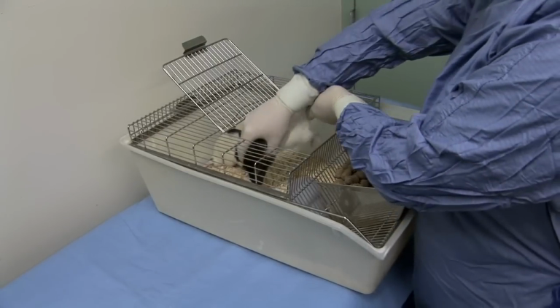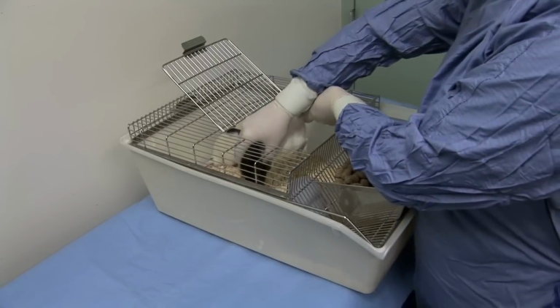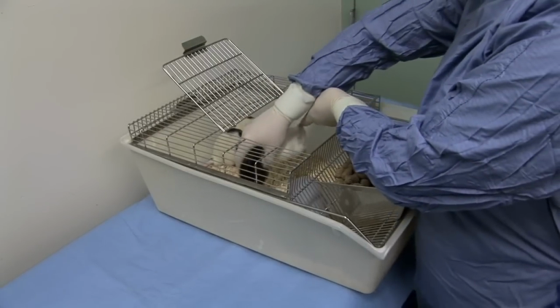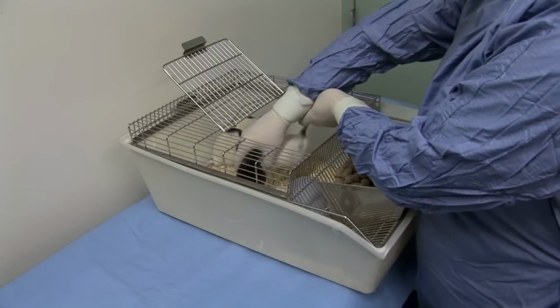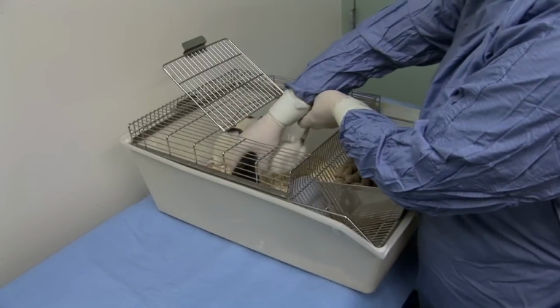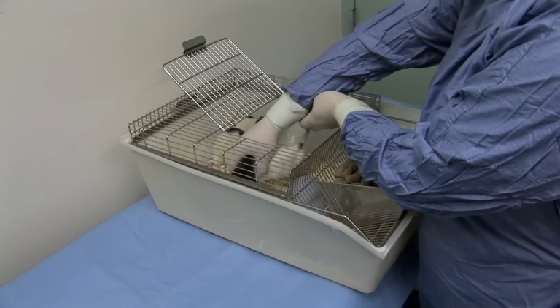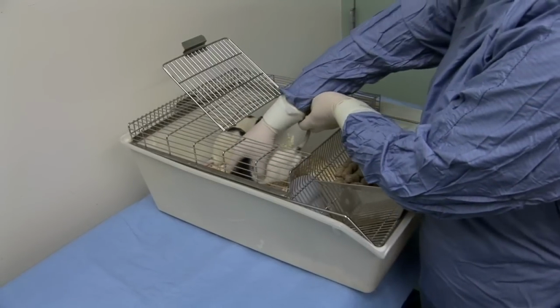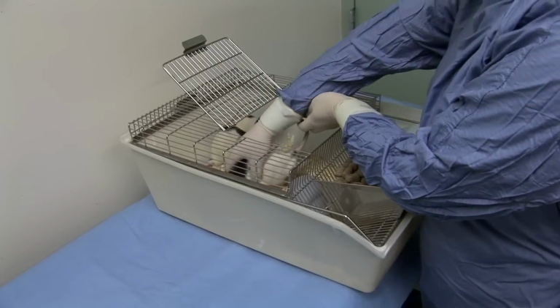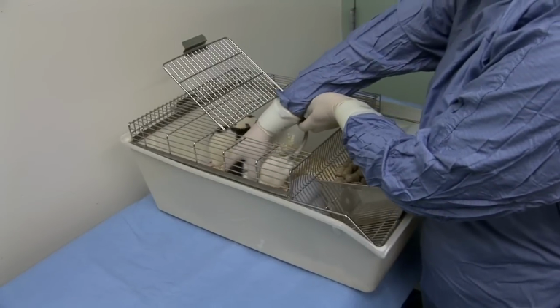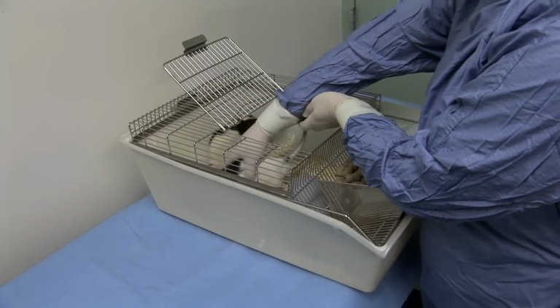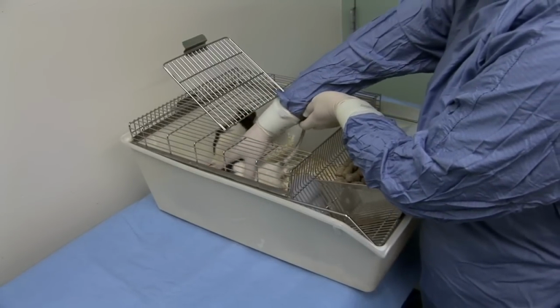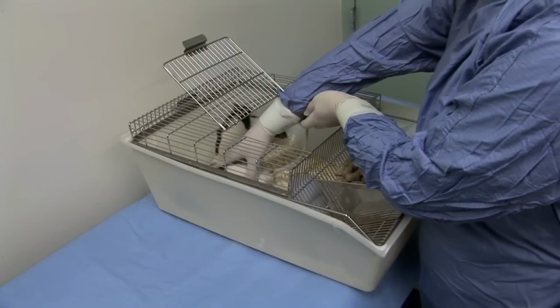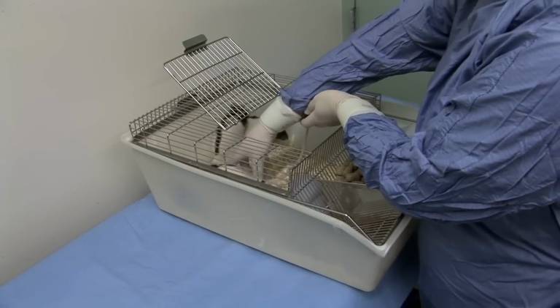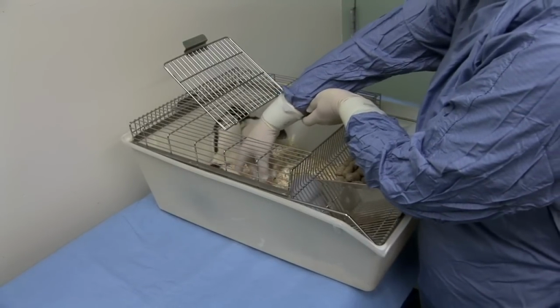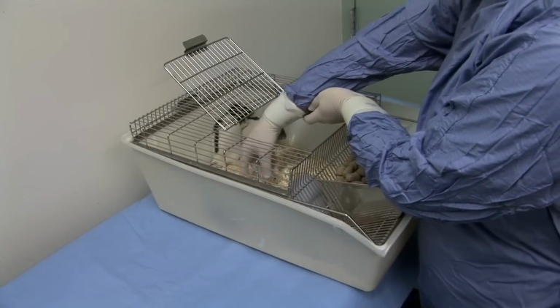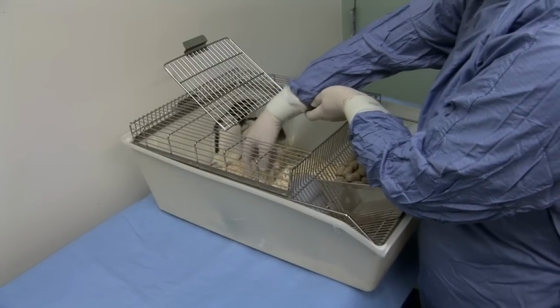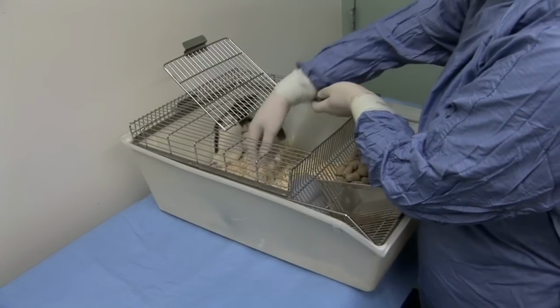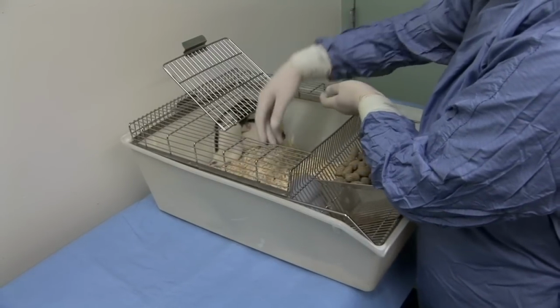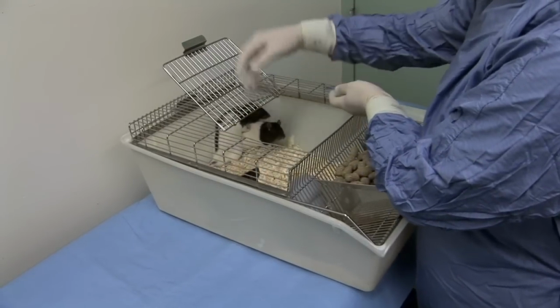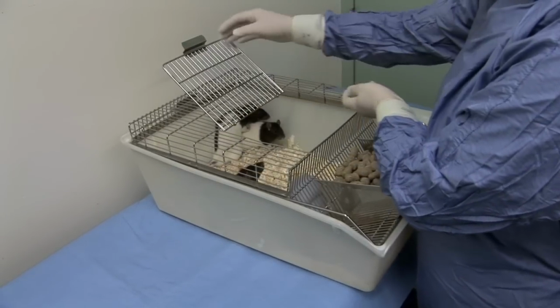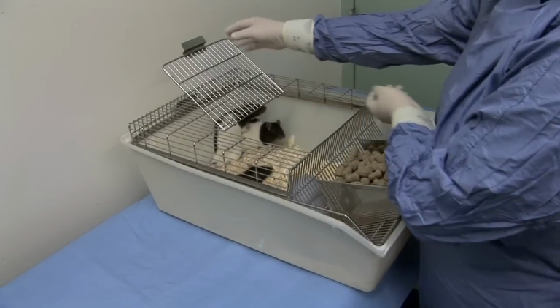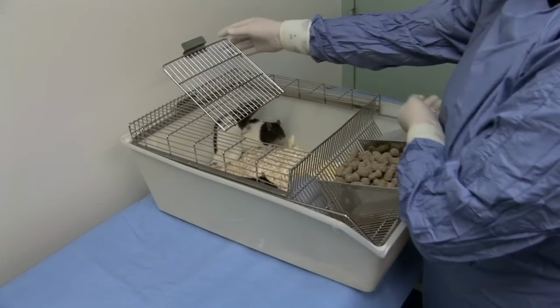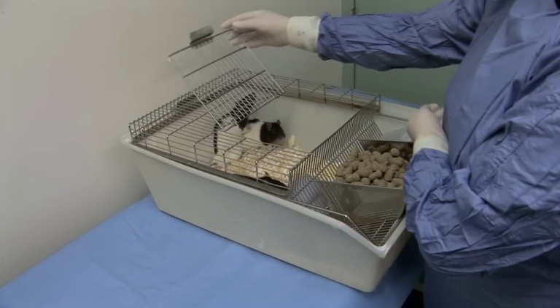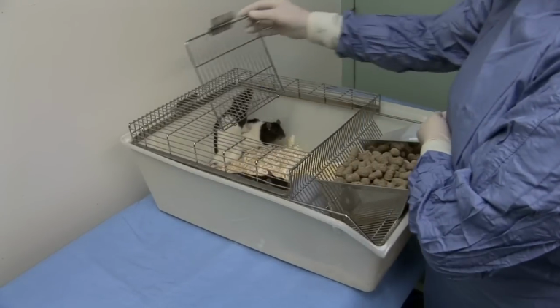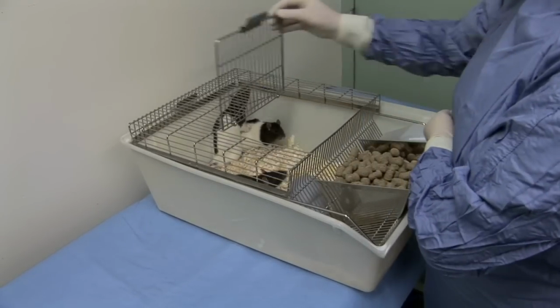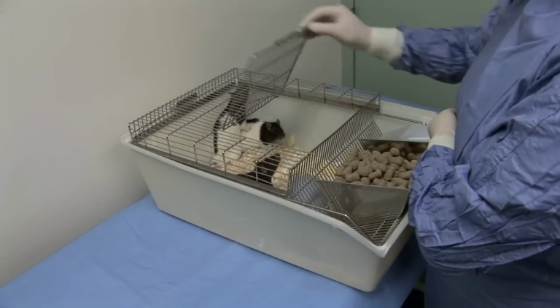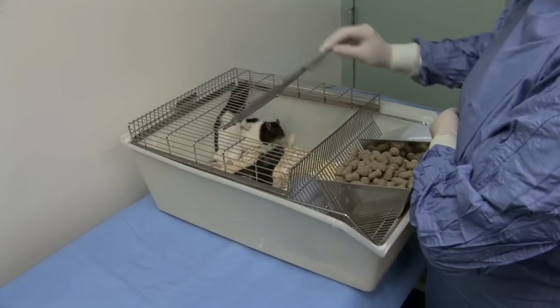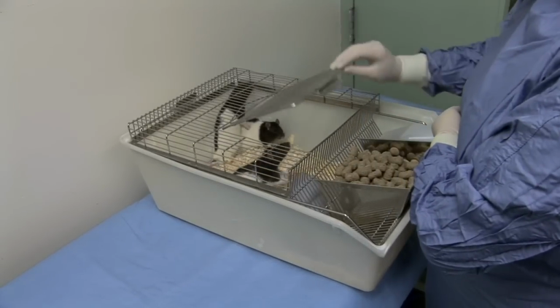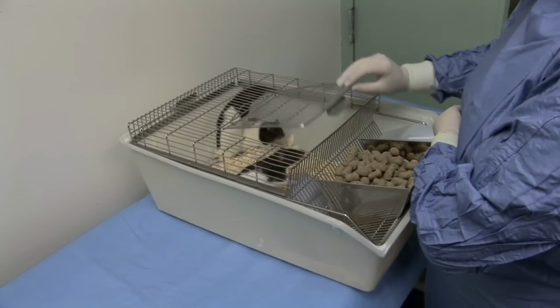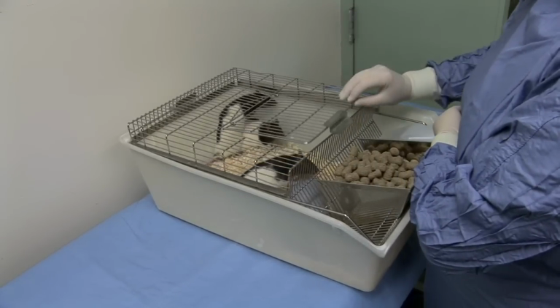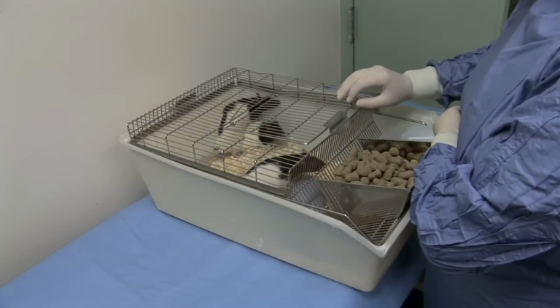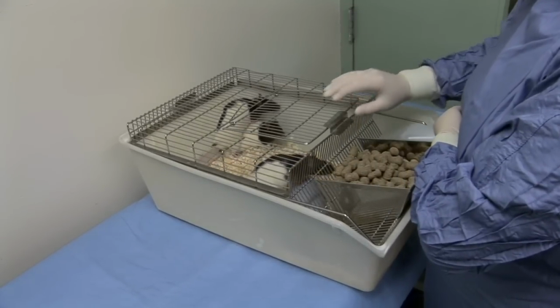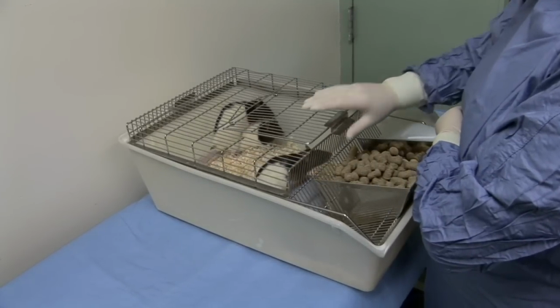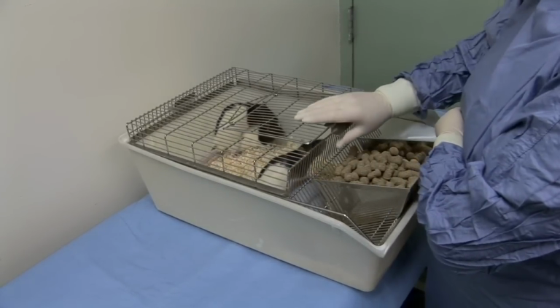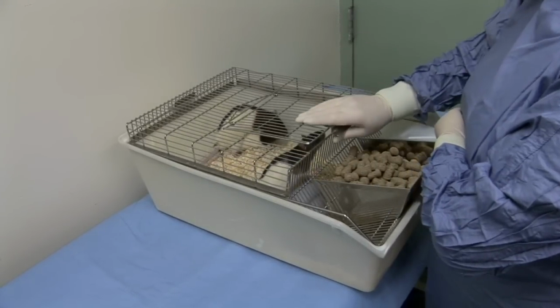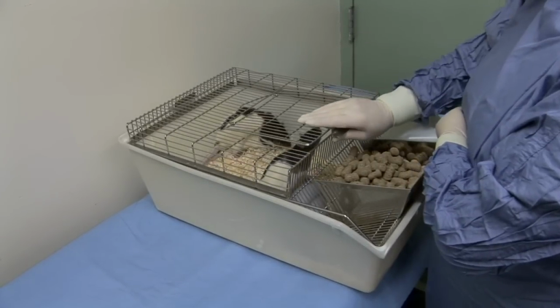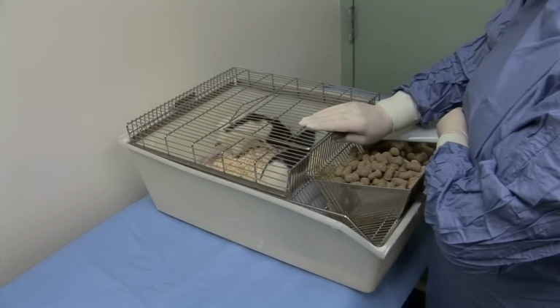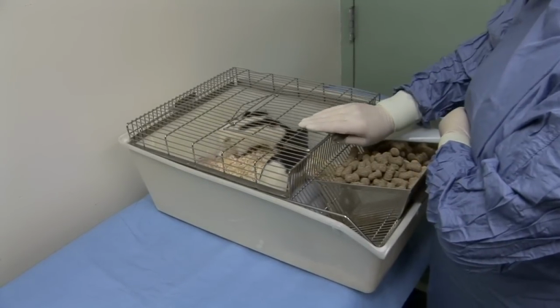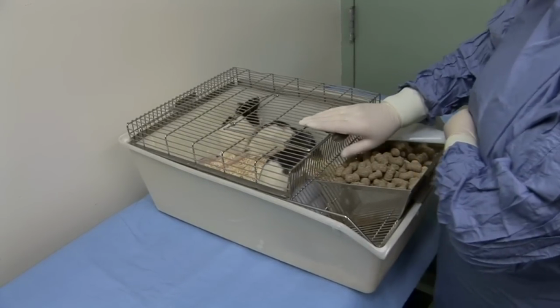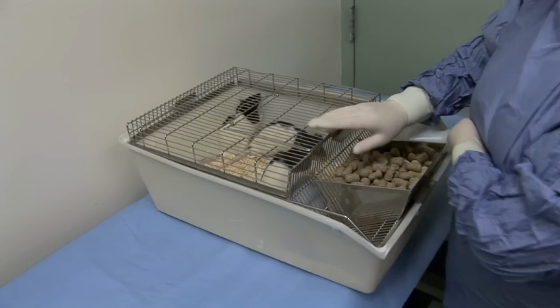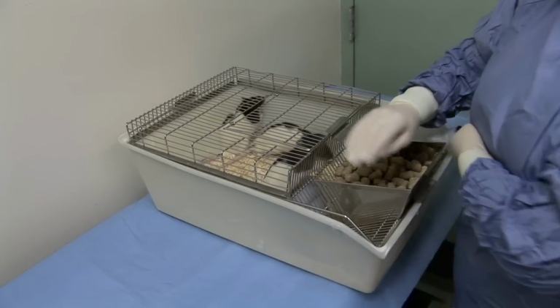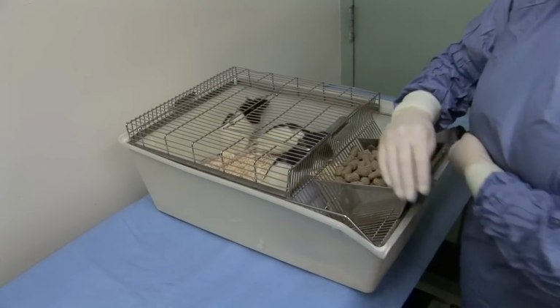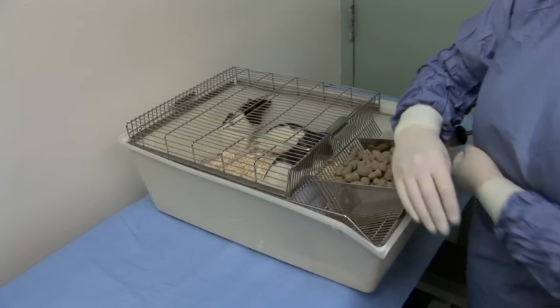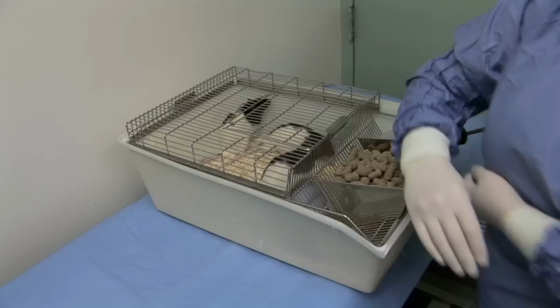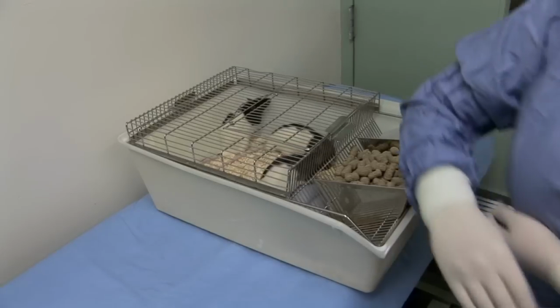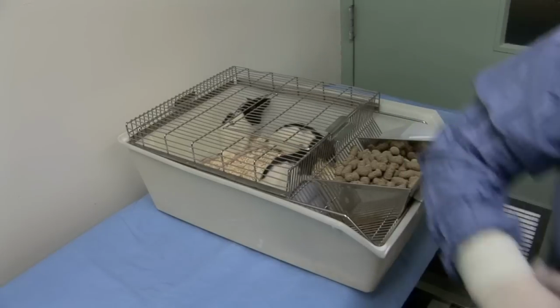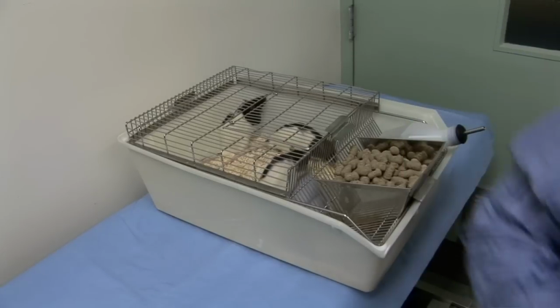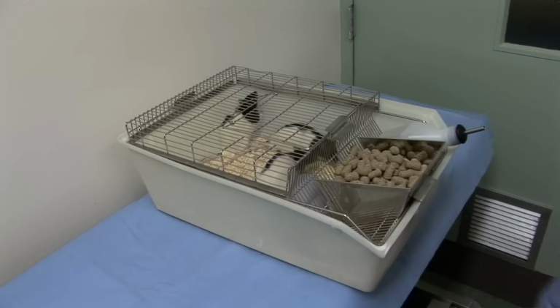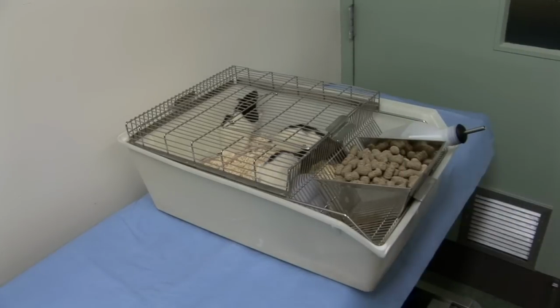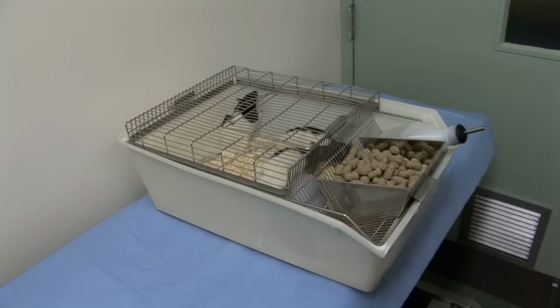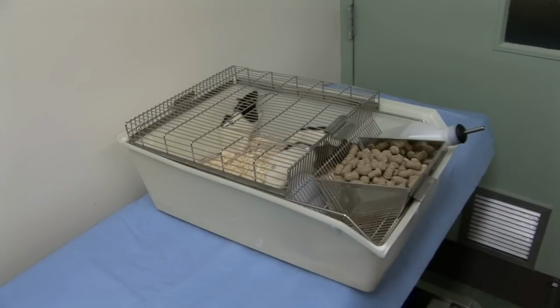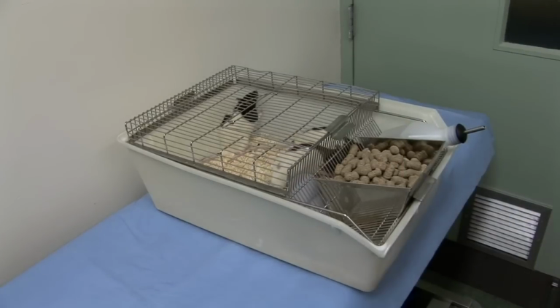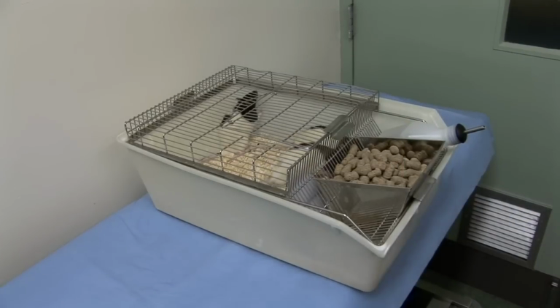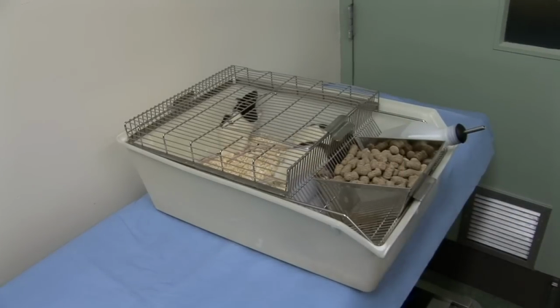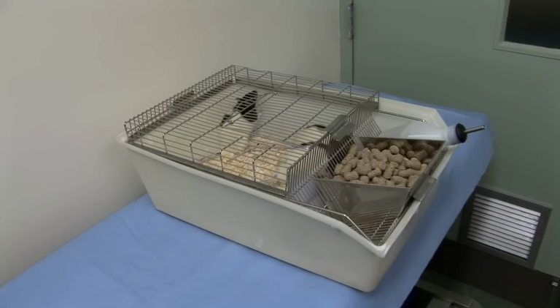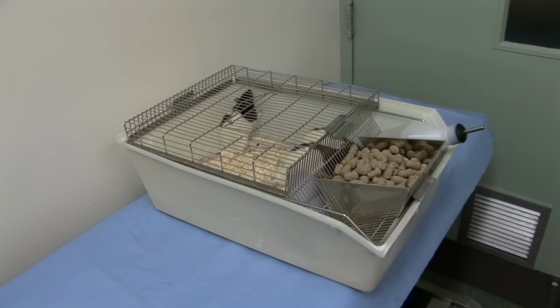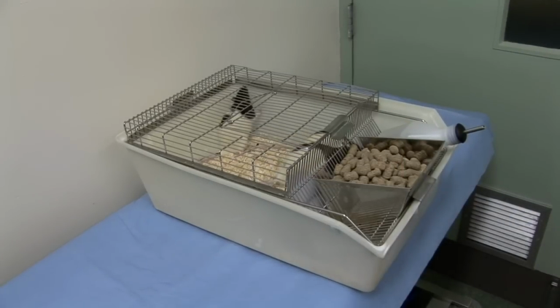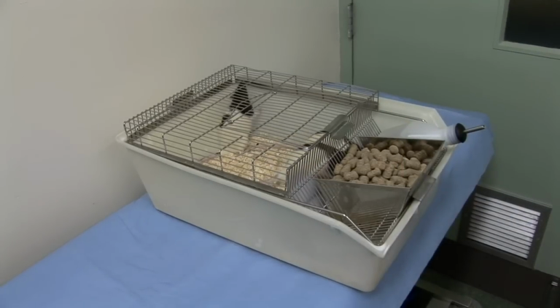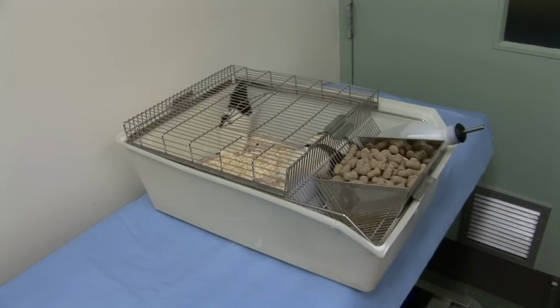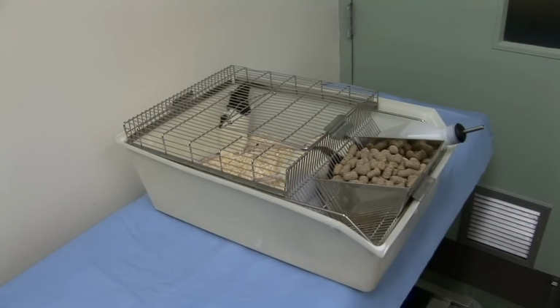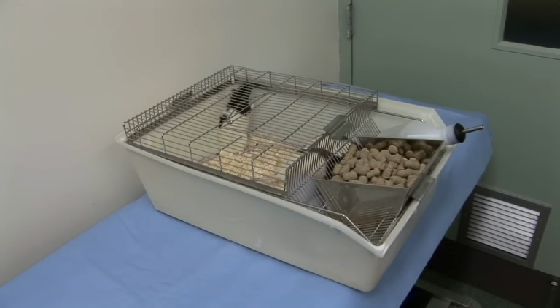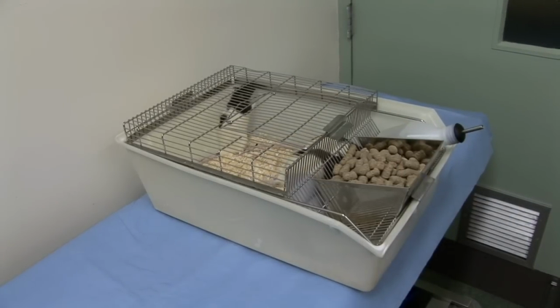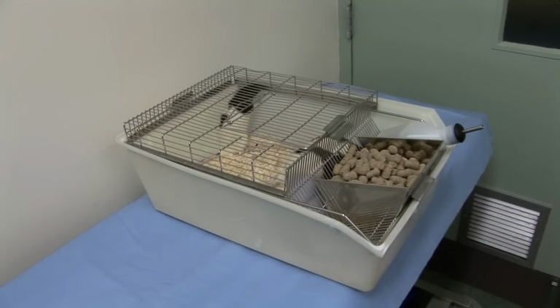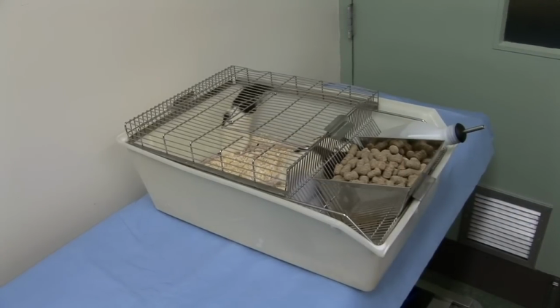When releasing the rat, maintain a secure grip until its feet have made contact with the cage floor, then gently release it.